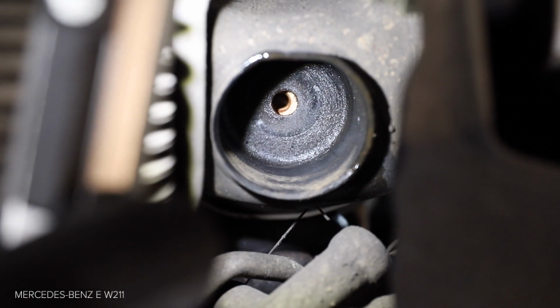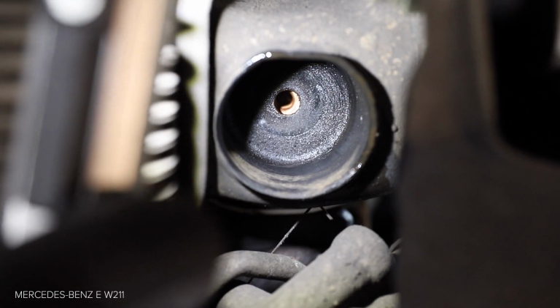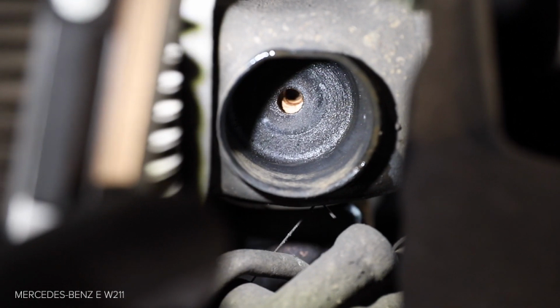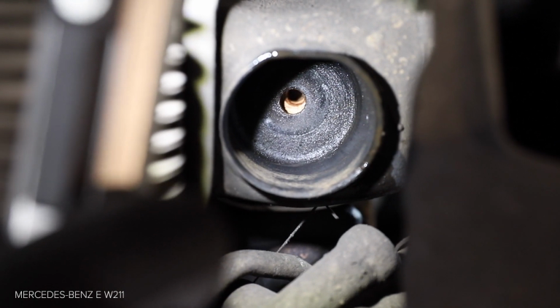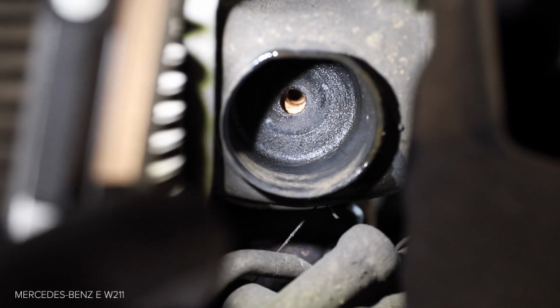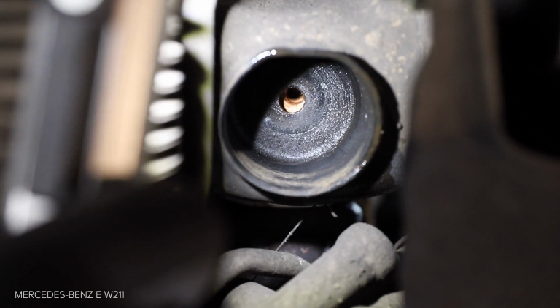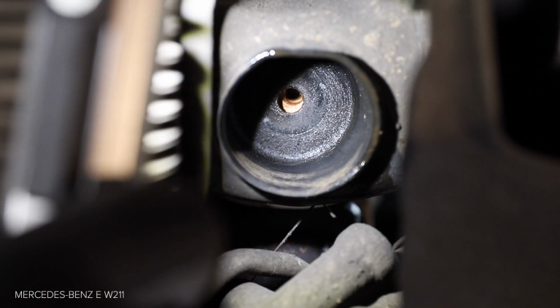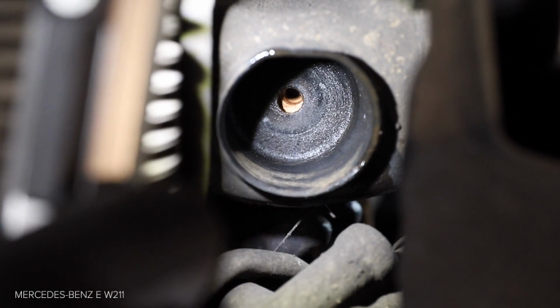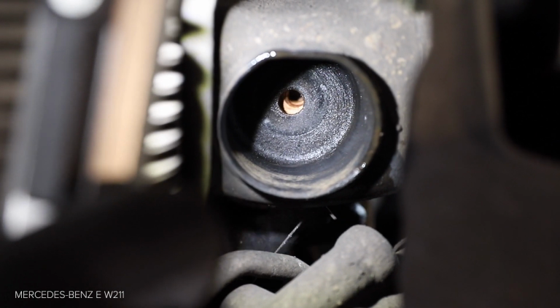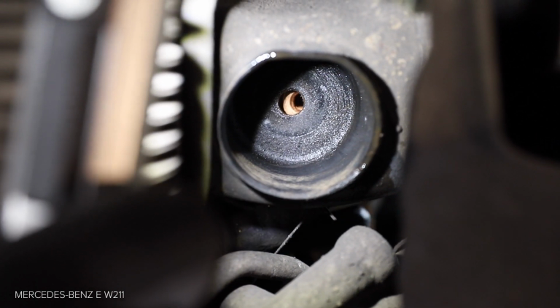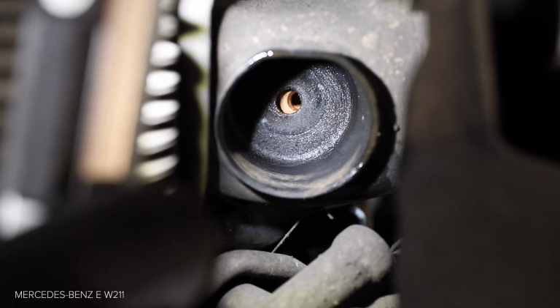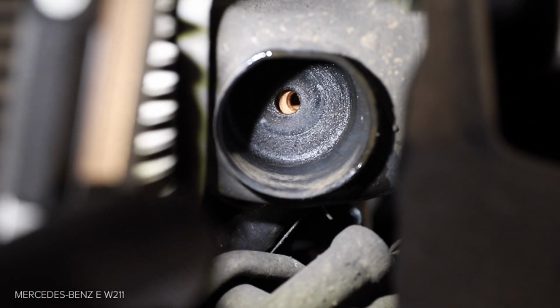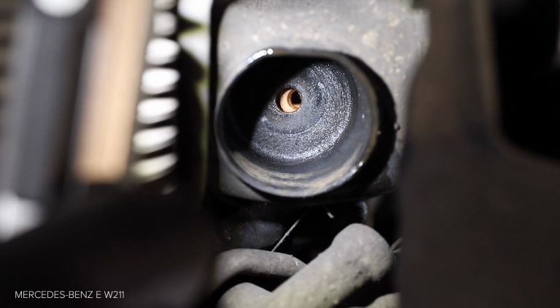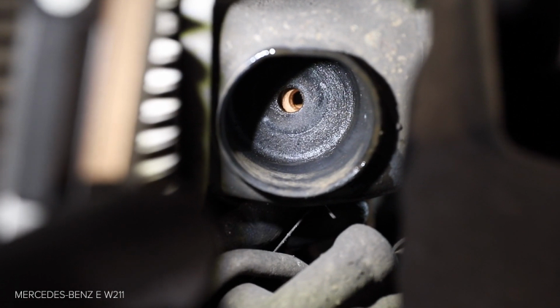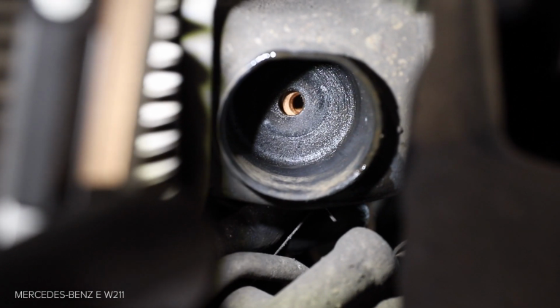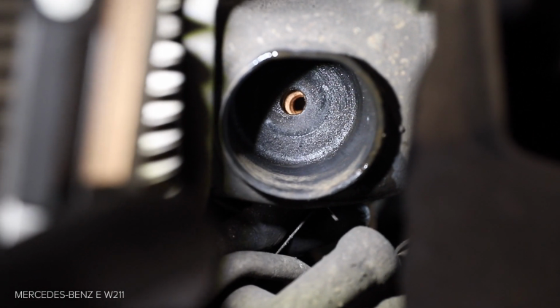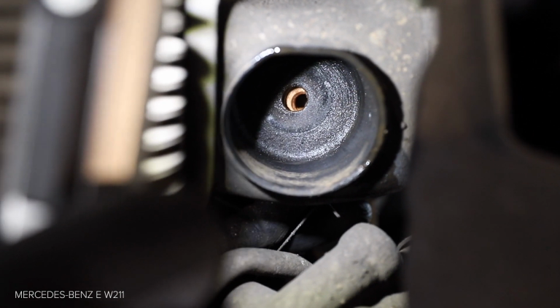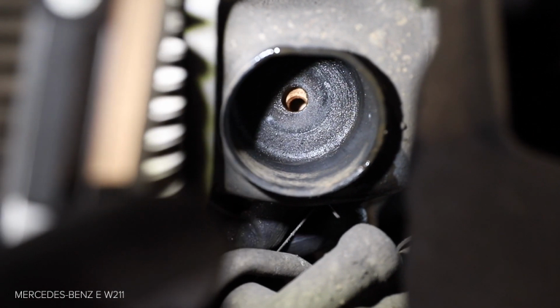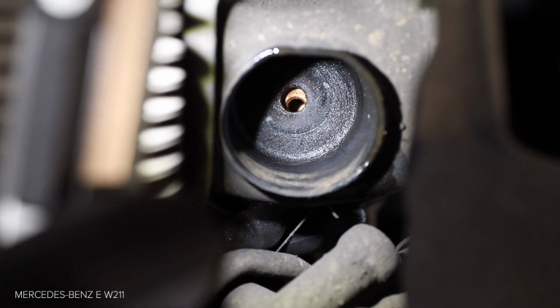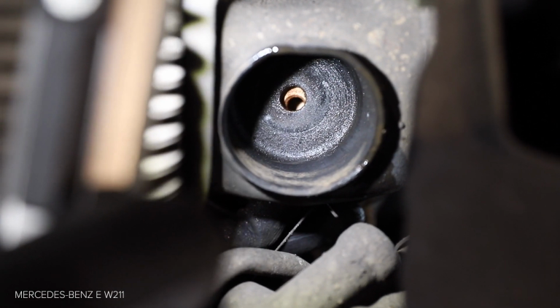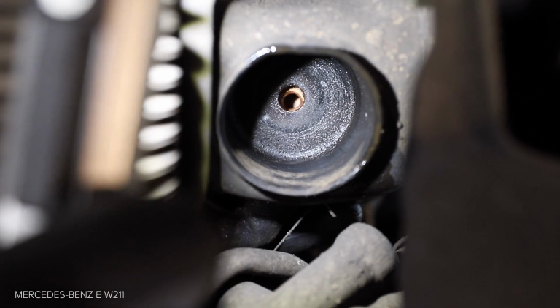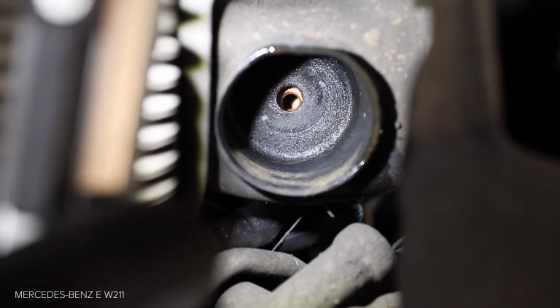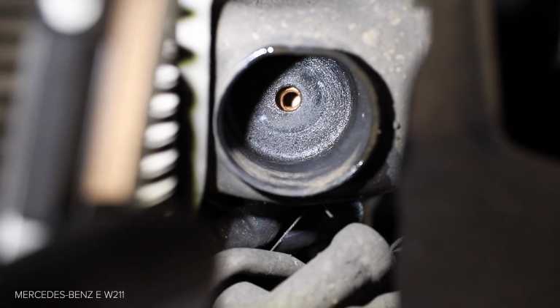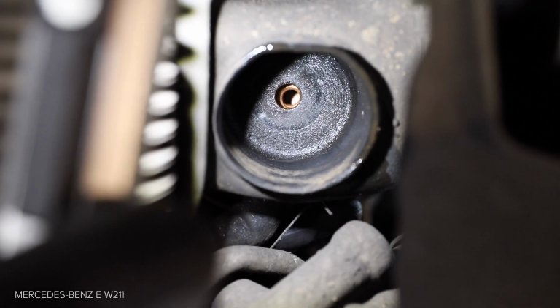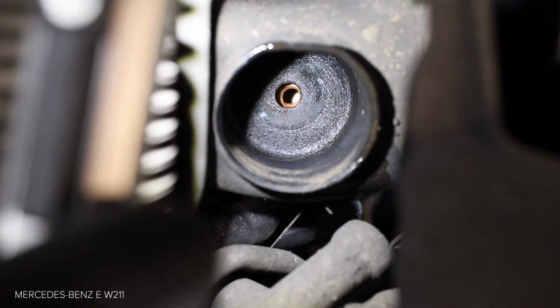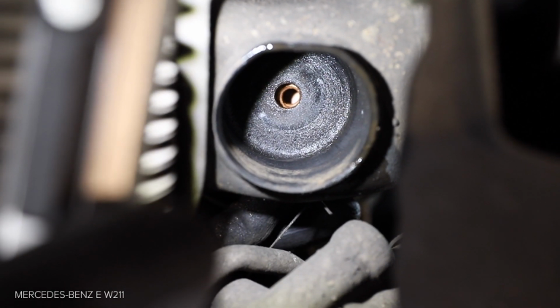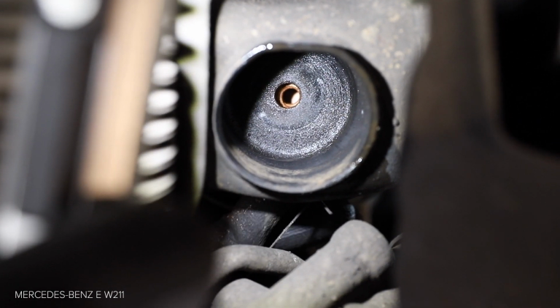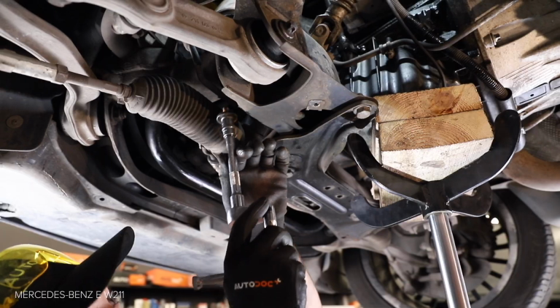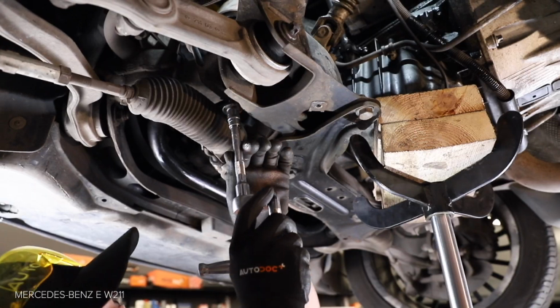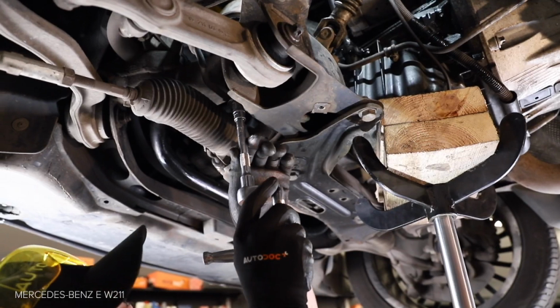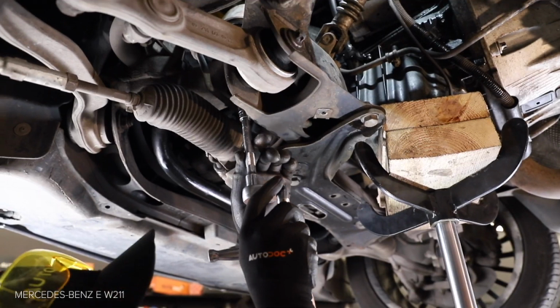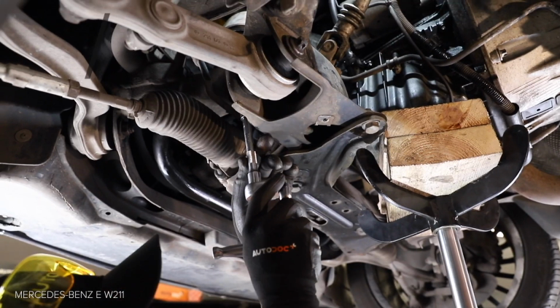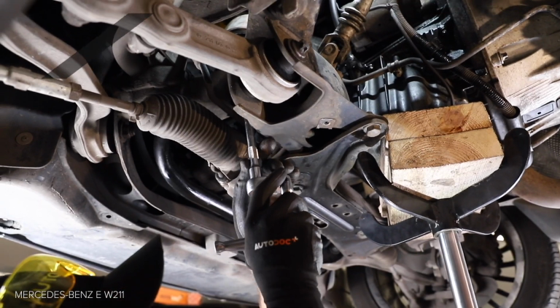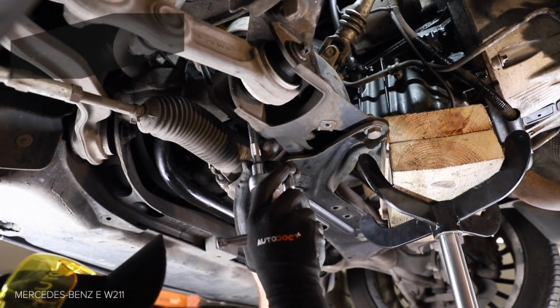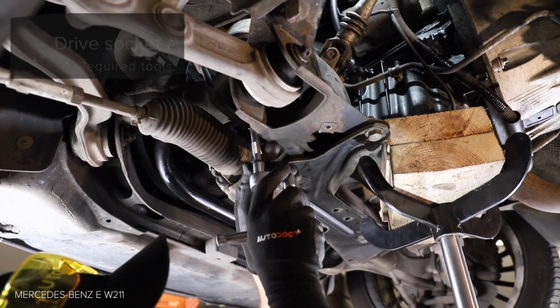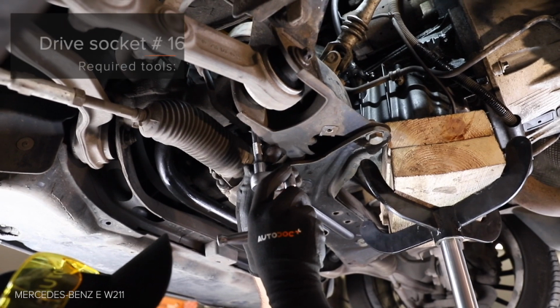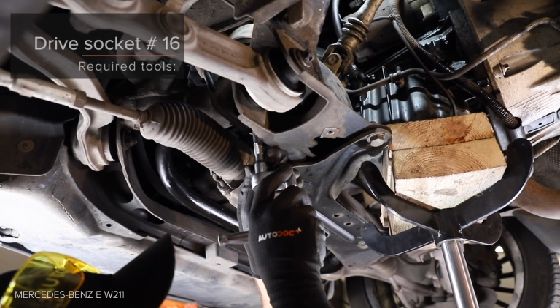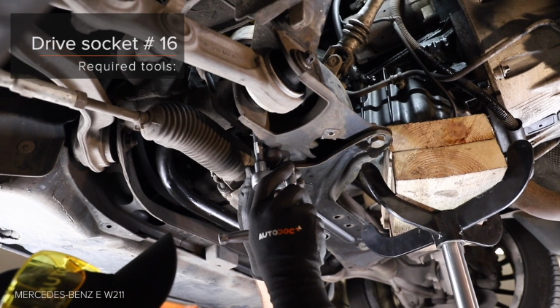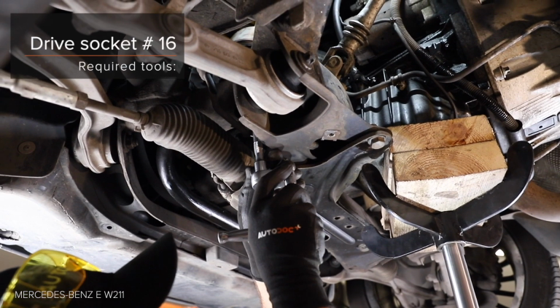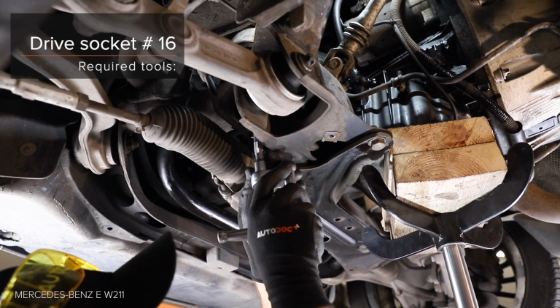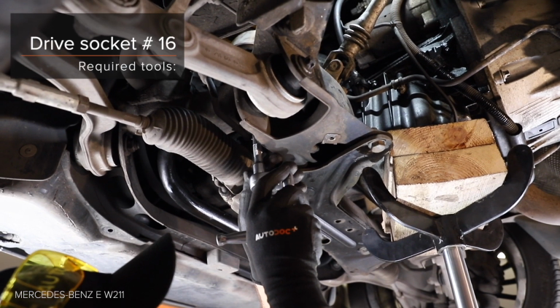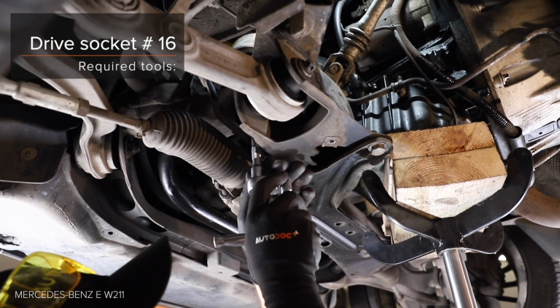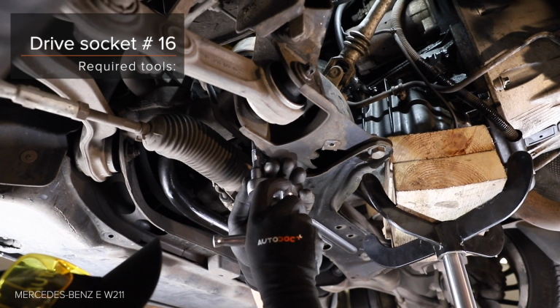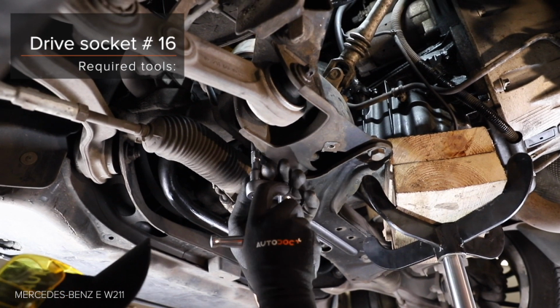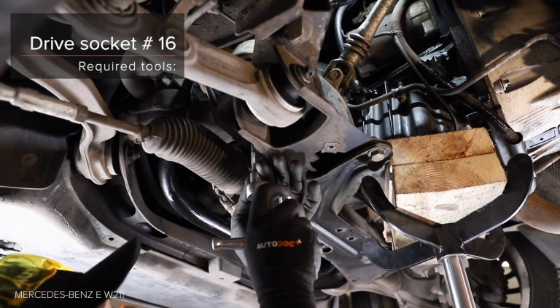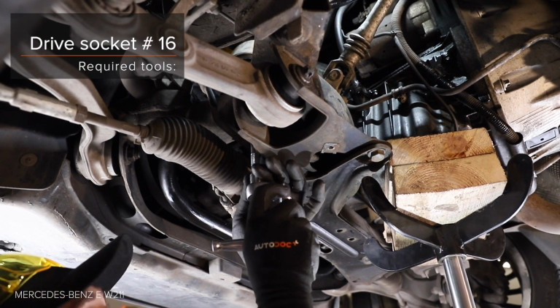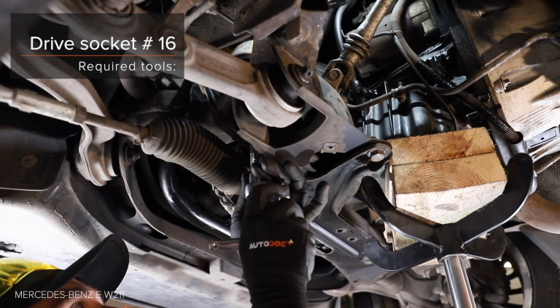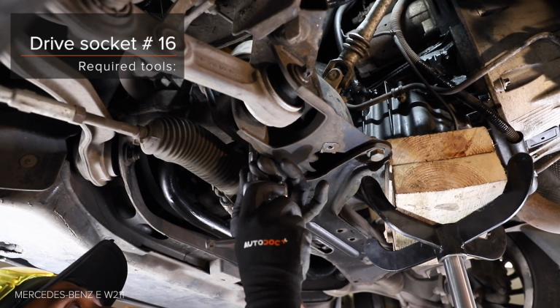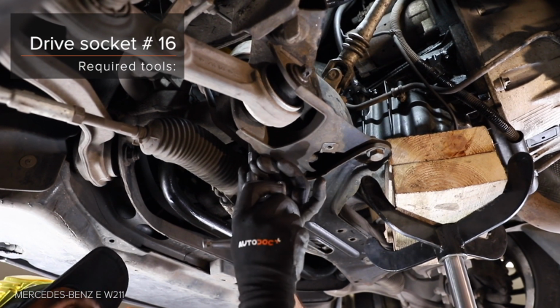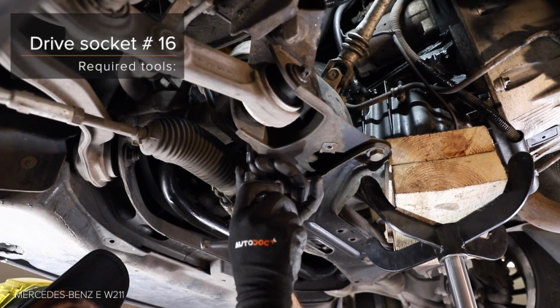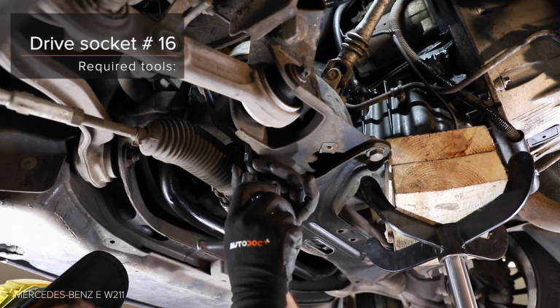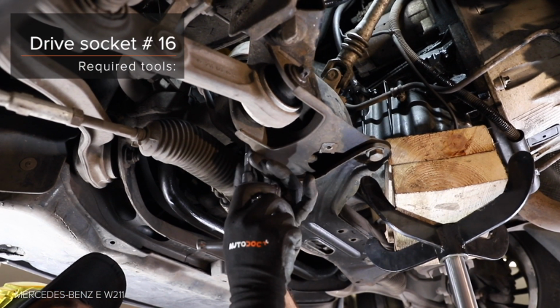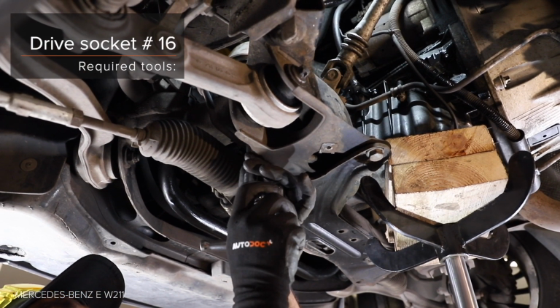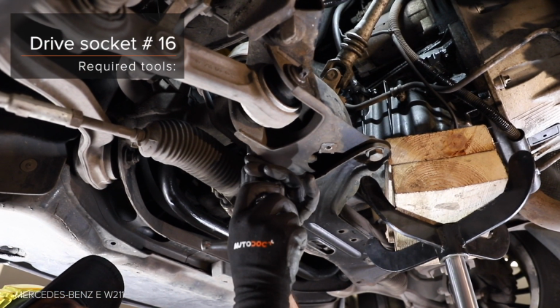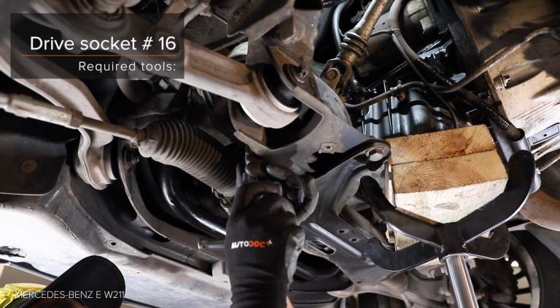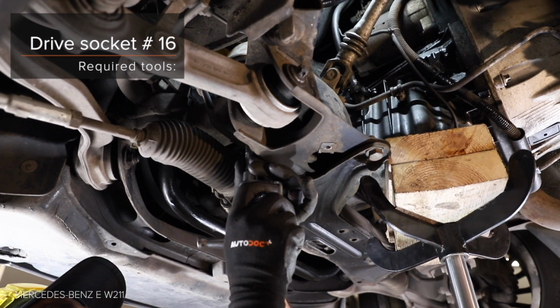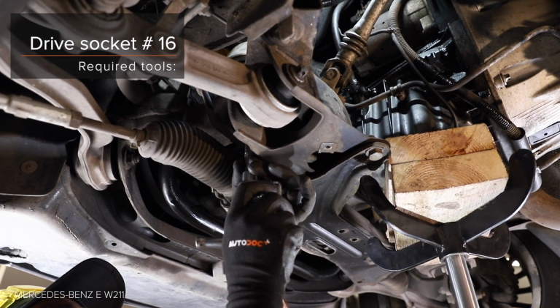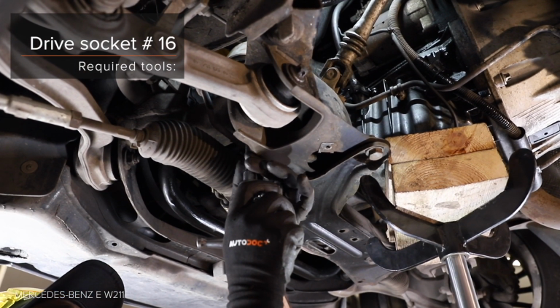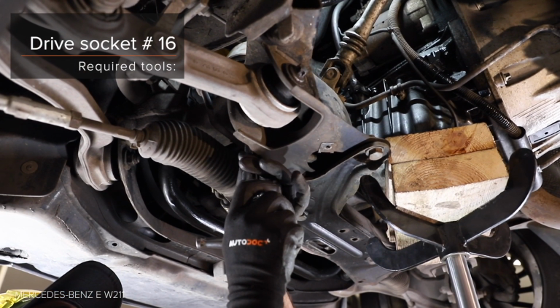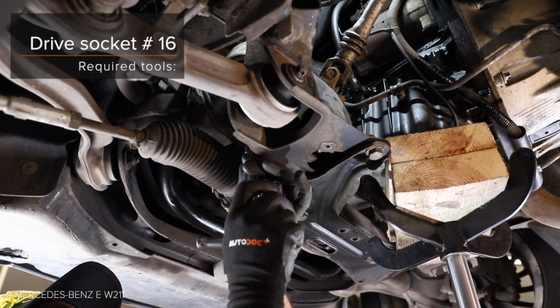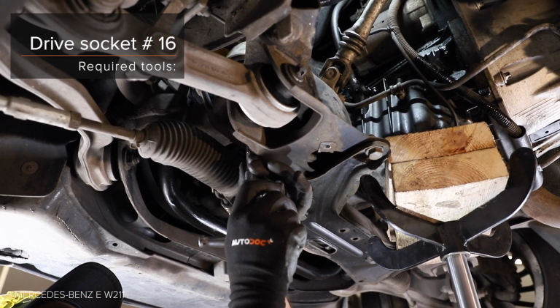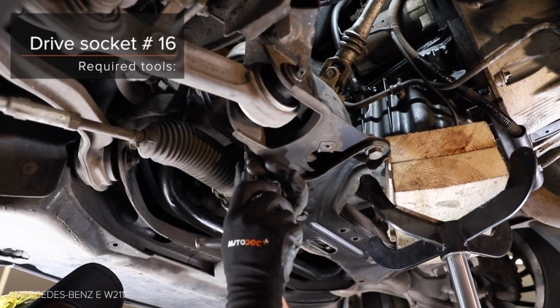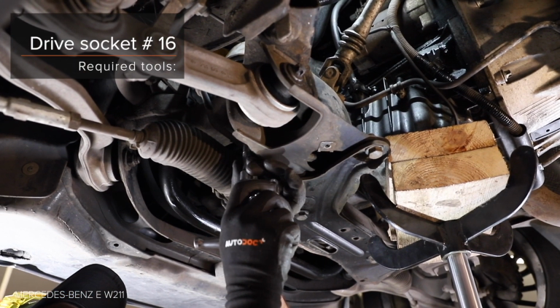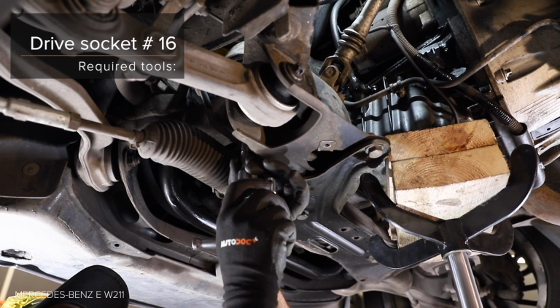Starting the tutorial. Step 1: Install the back restraint. Step 2: Install the back restraint. AUTODOC recommends: carefully align and fixate the back restraint.